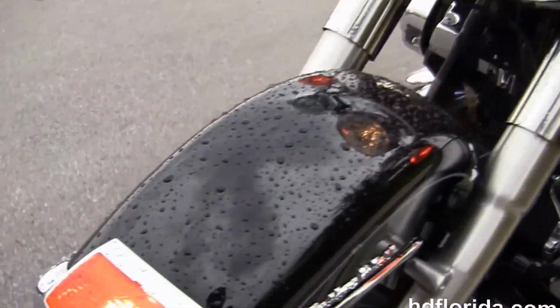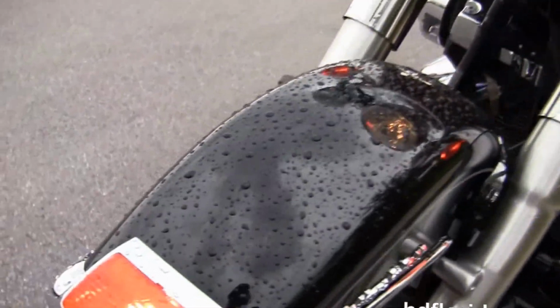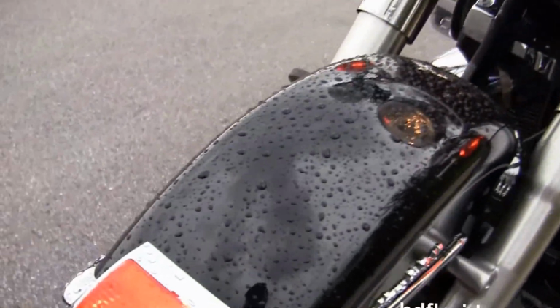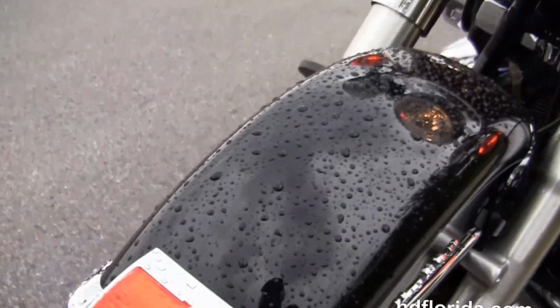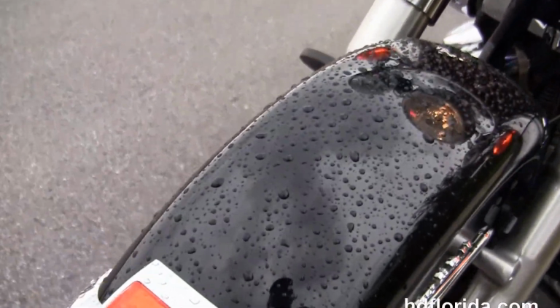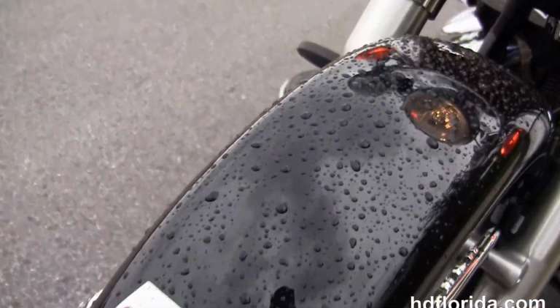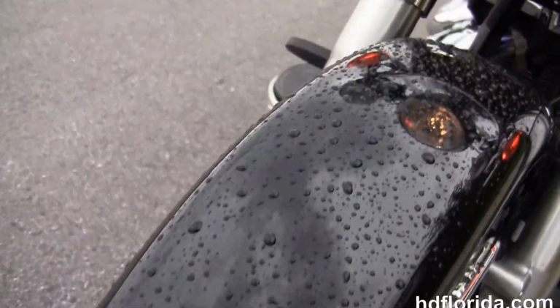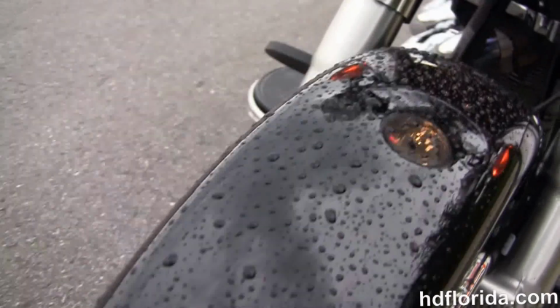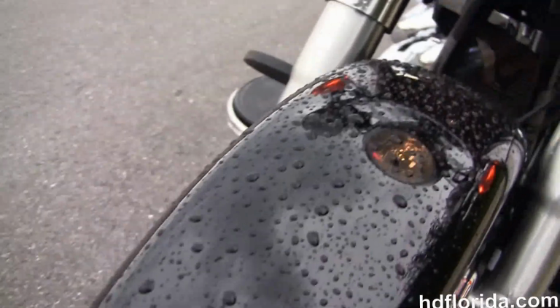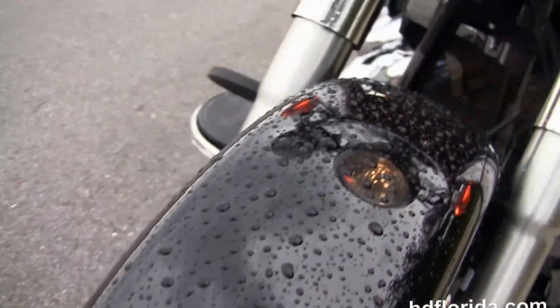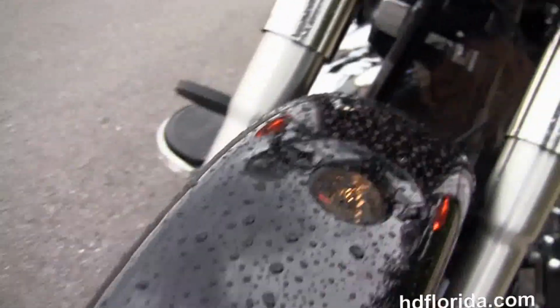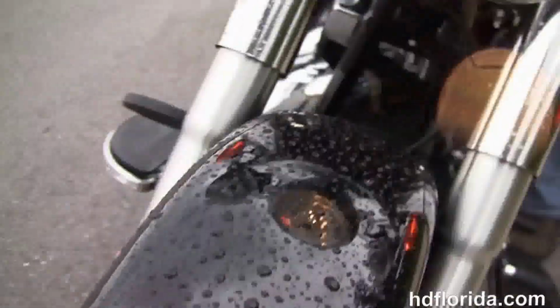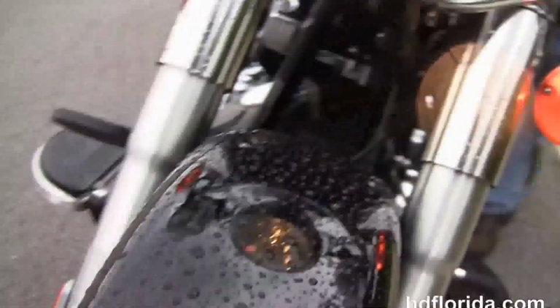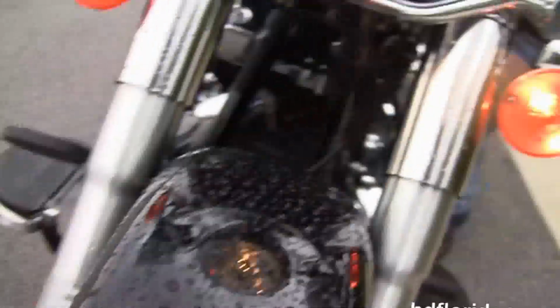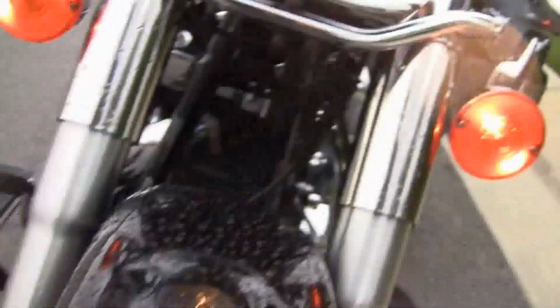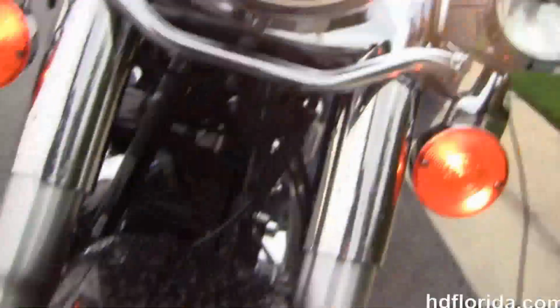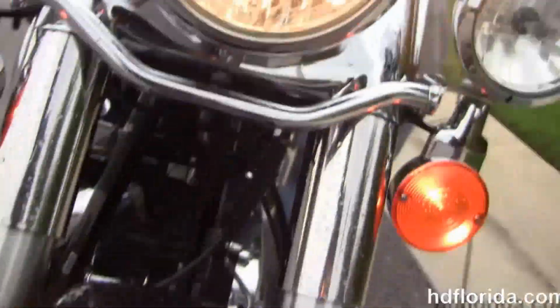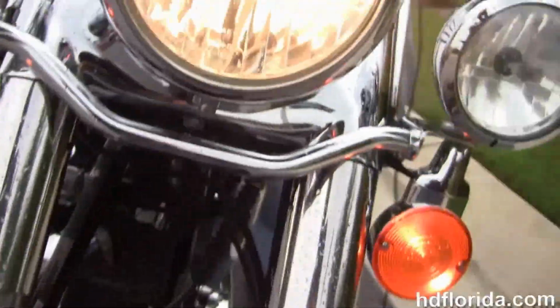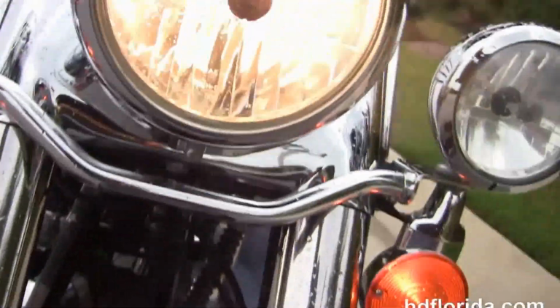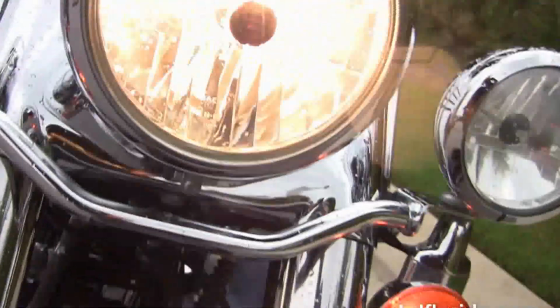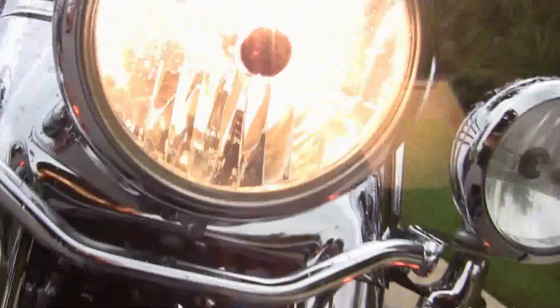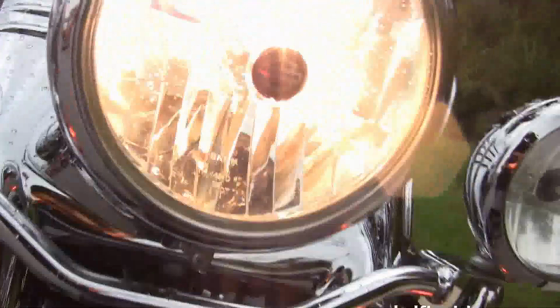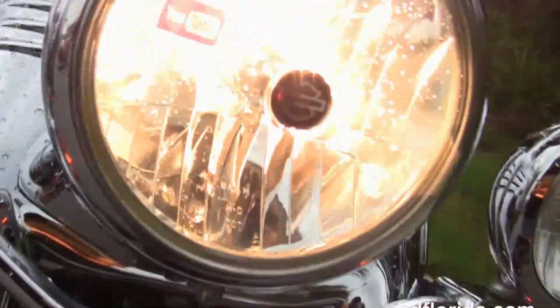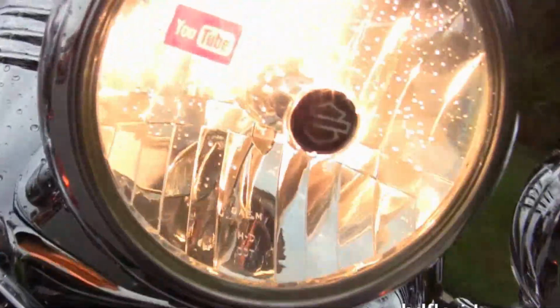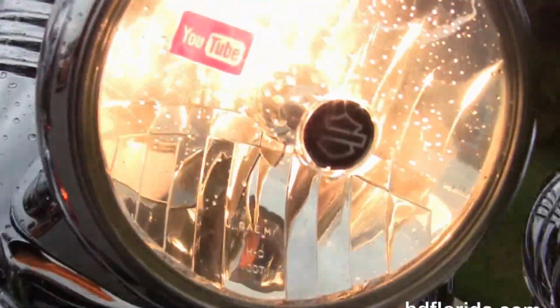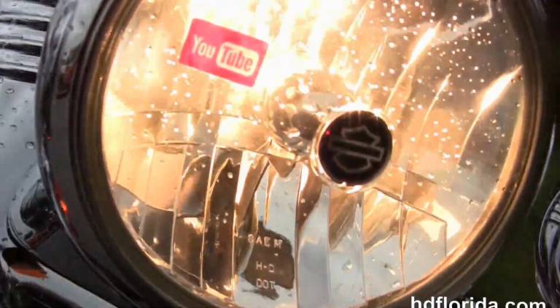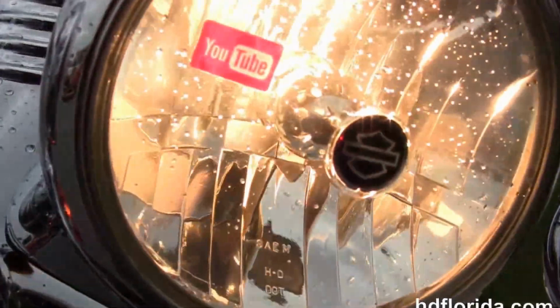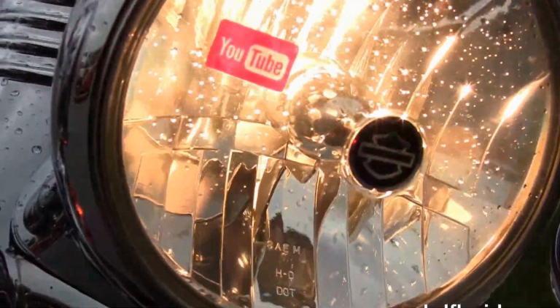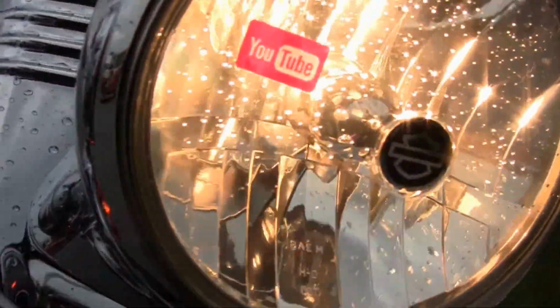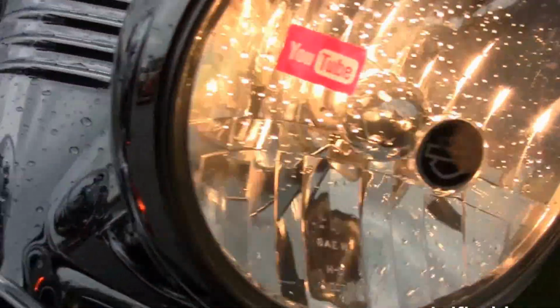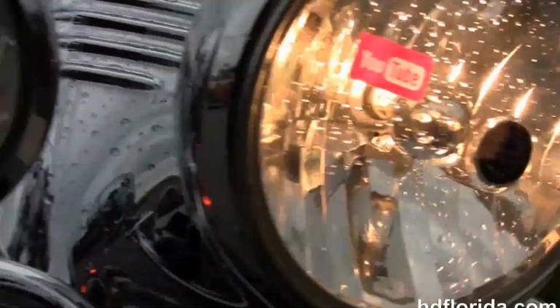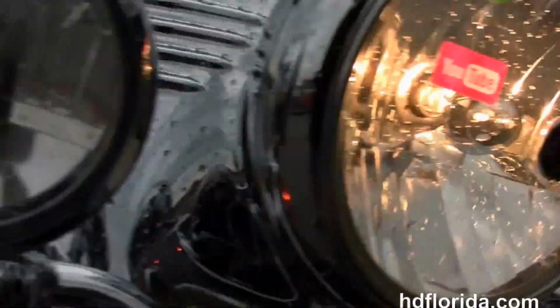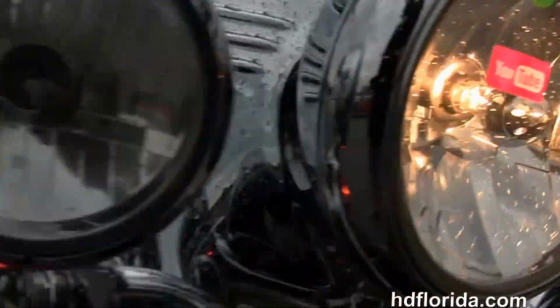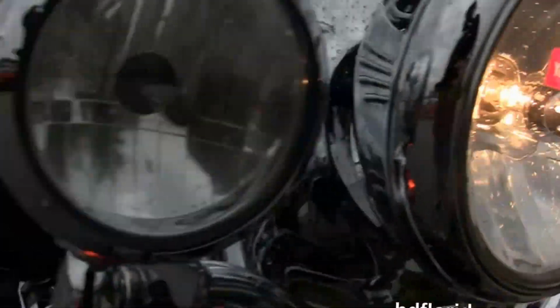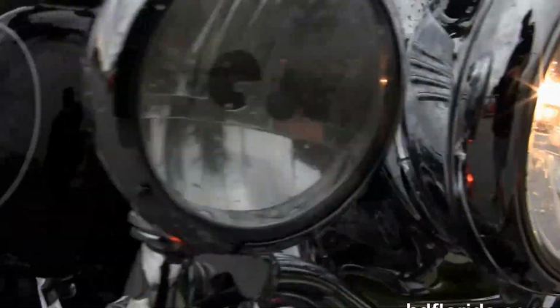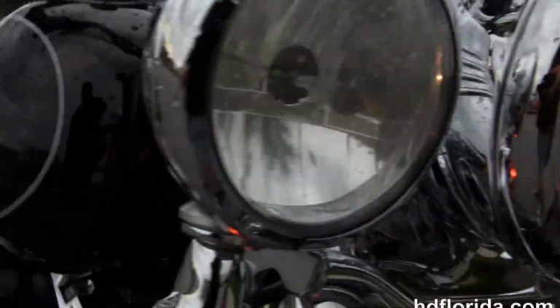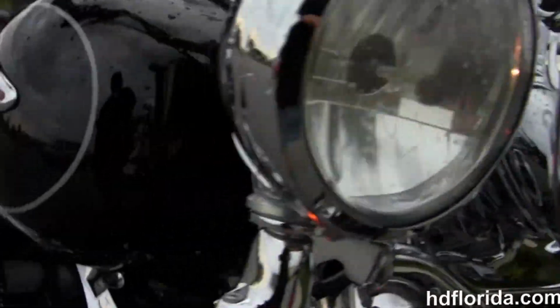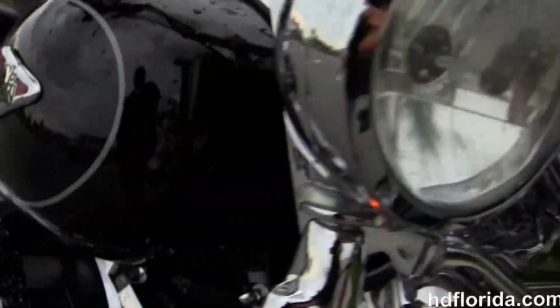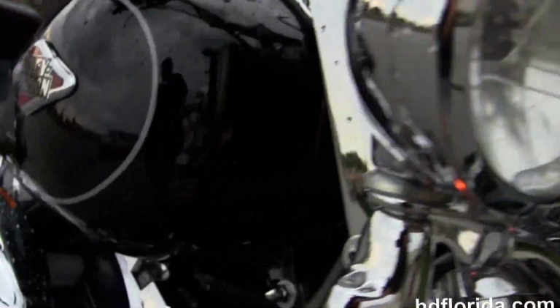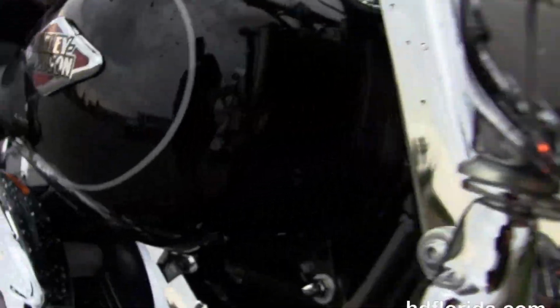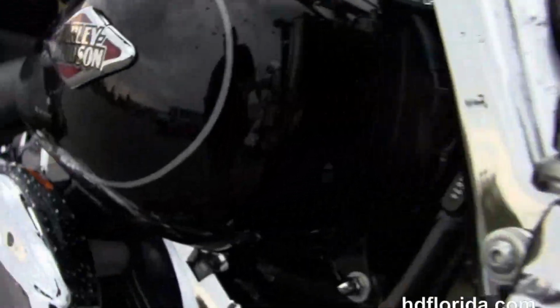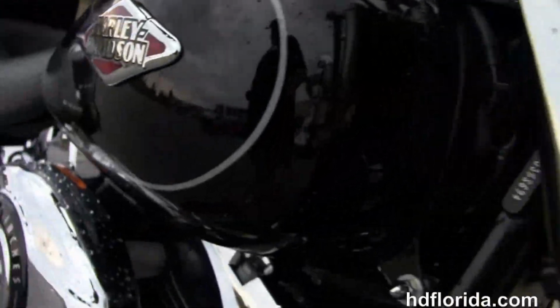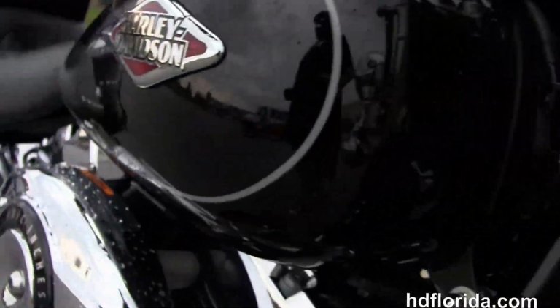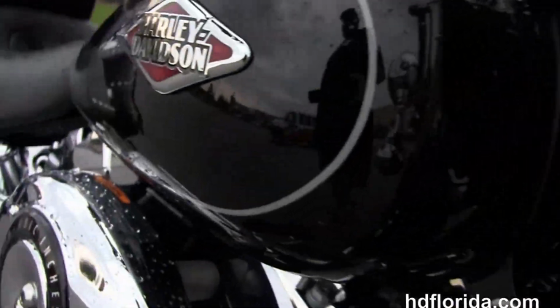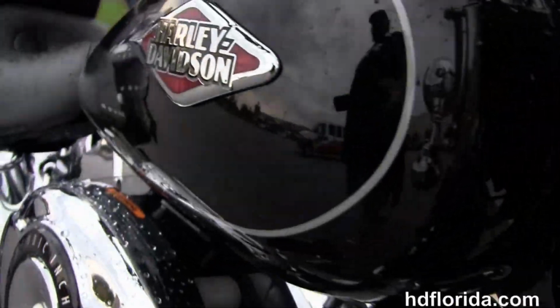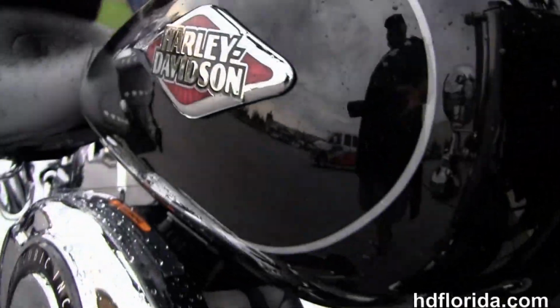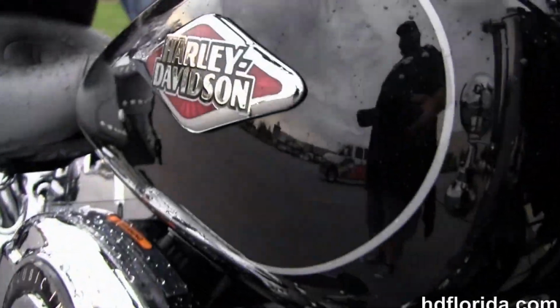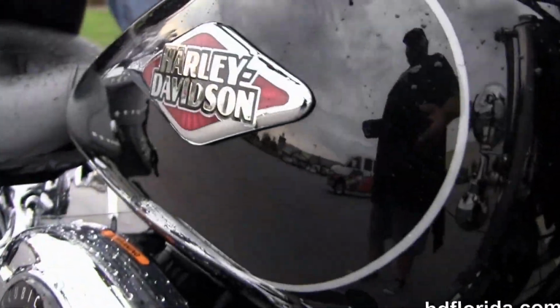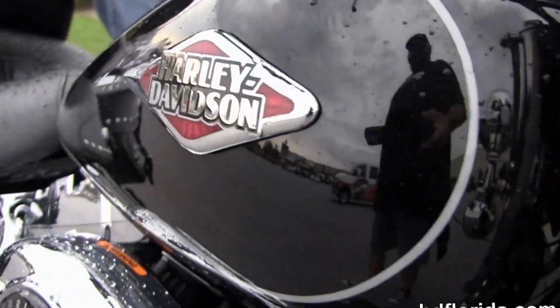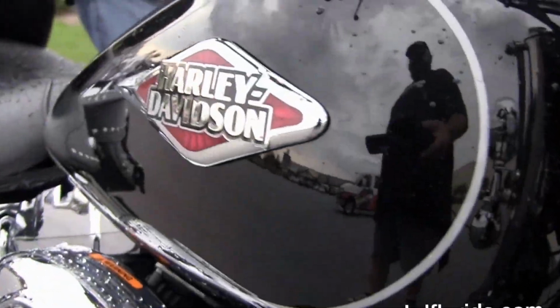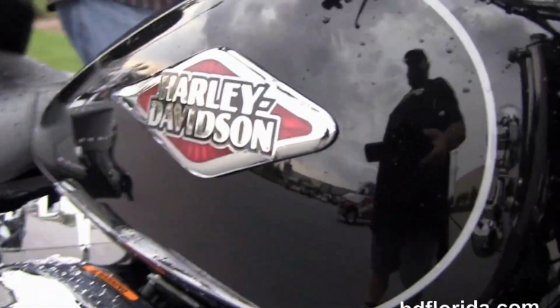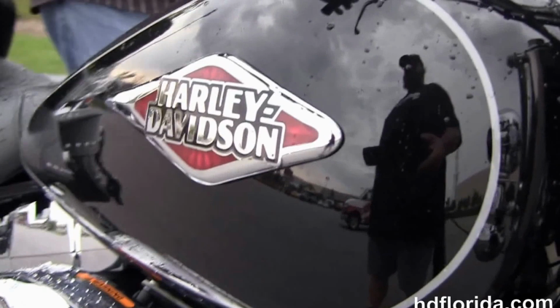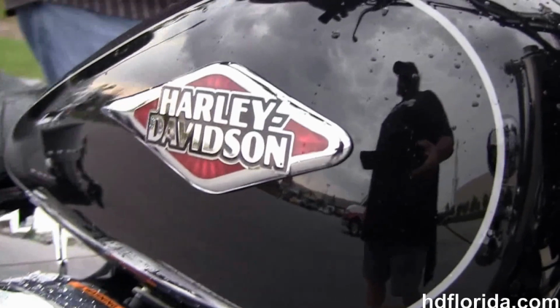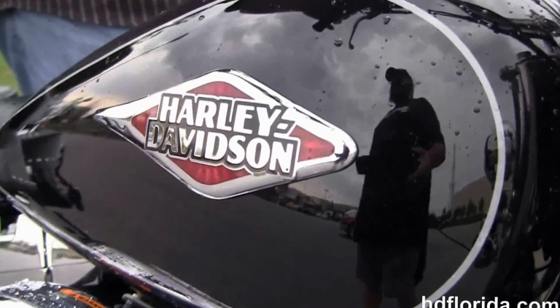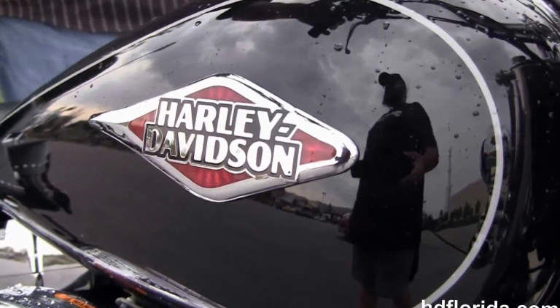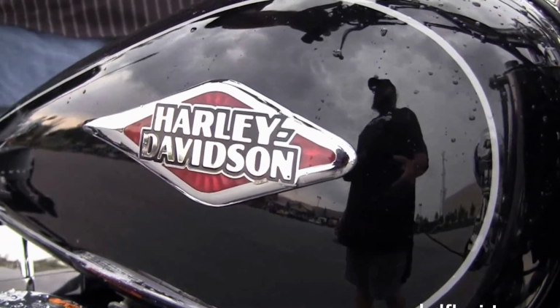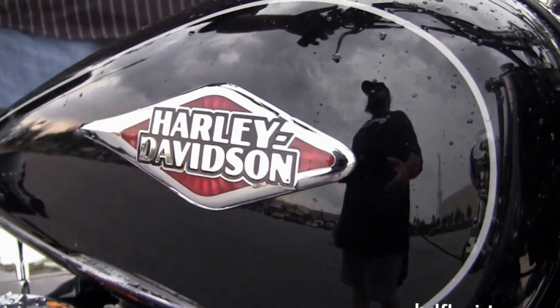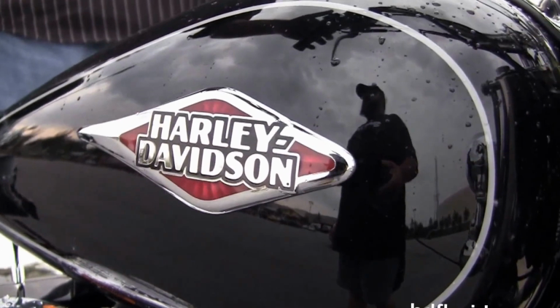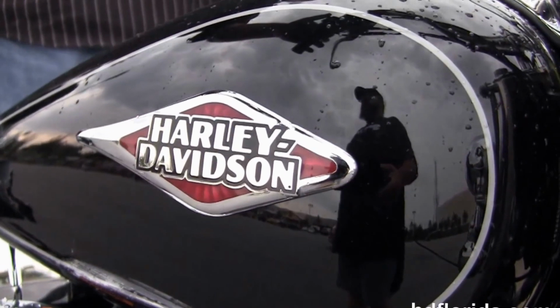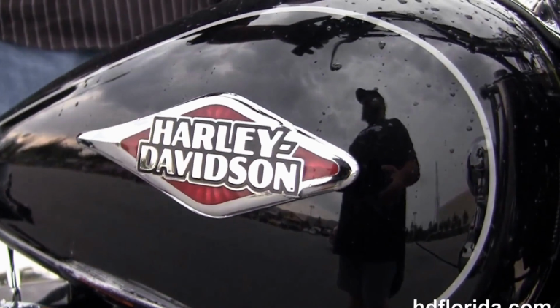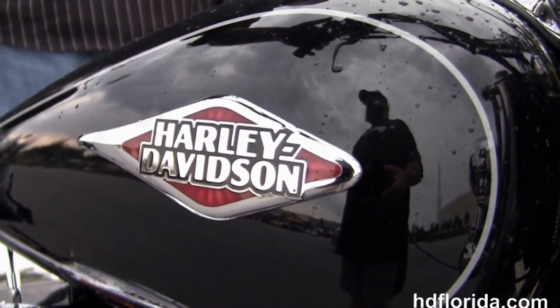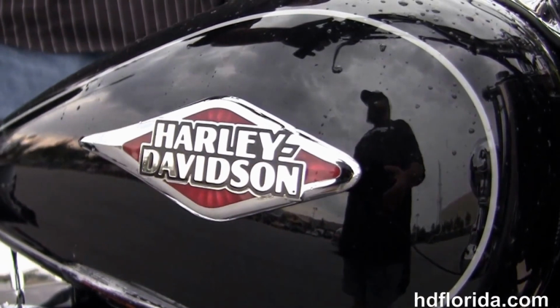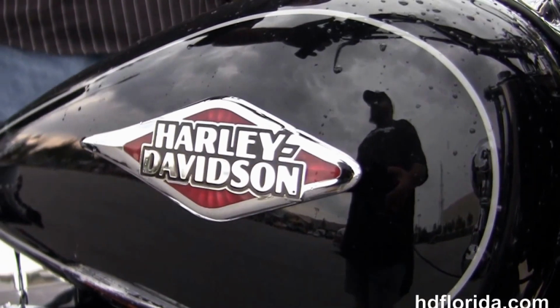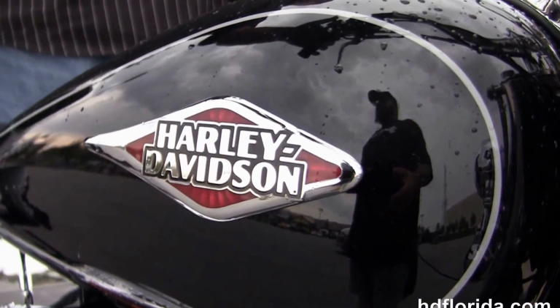This bike's only got 8,497 miles on it. Optional accessories retail over $1,600. Let's fire it up.